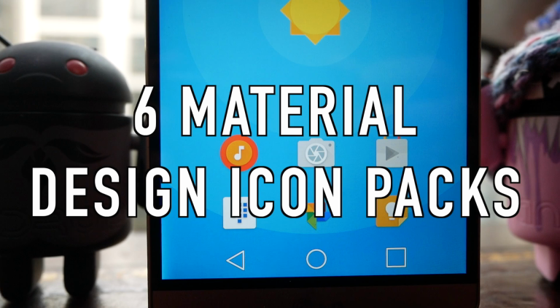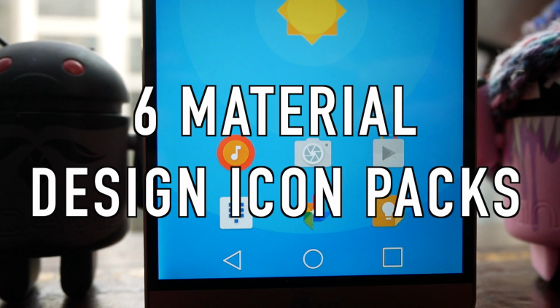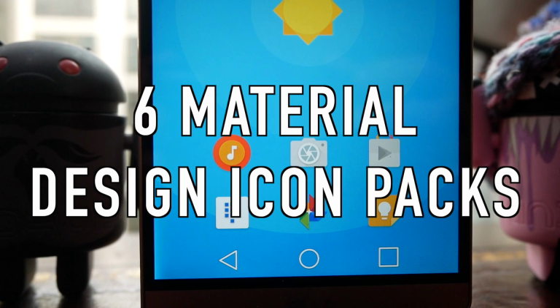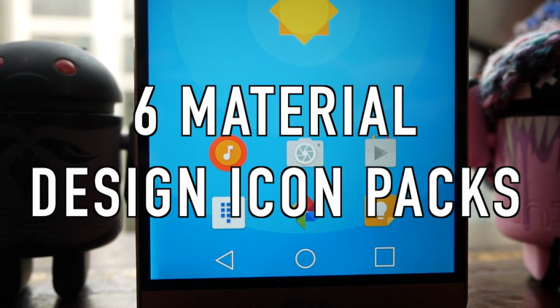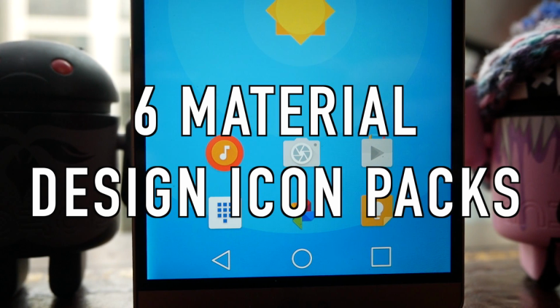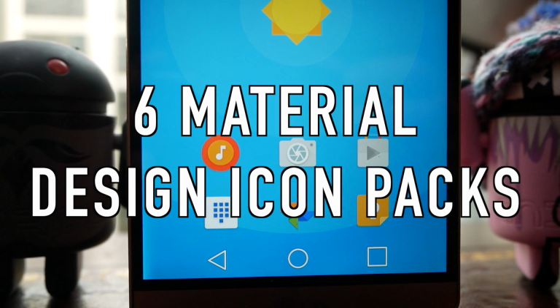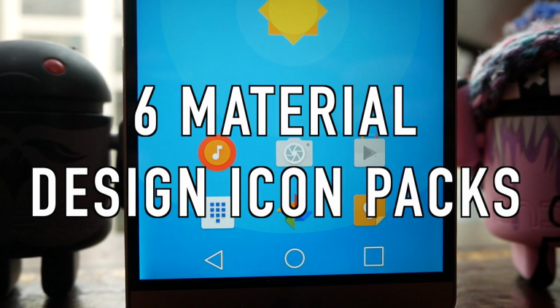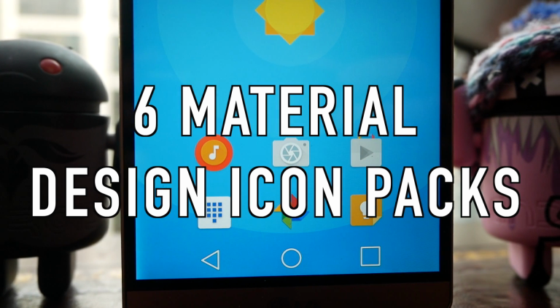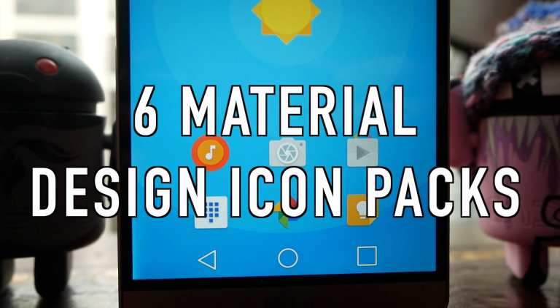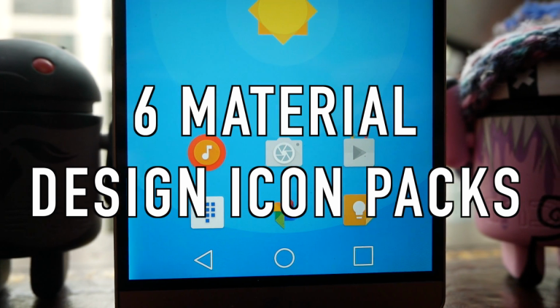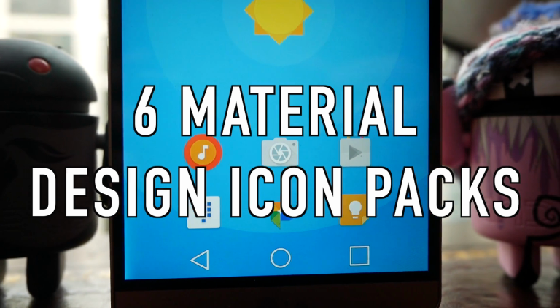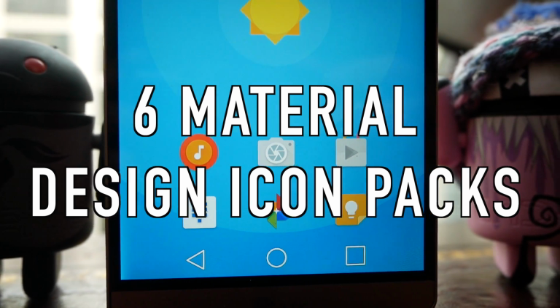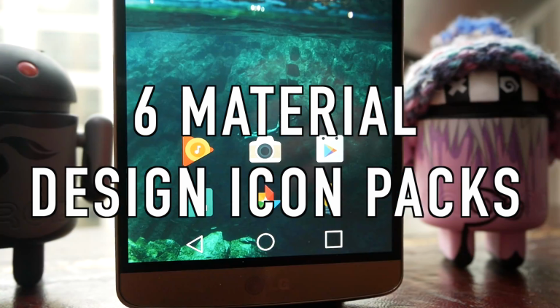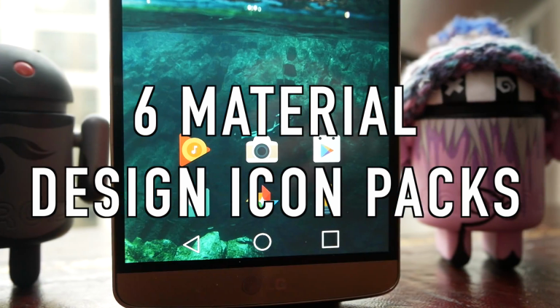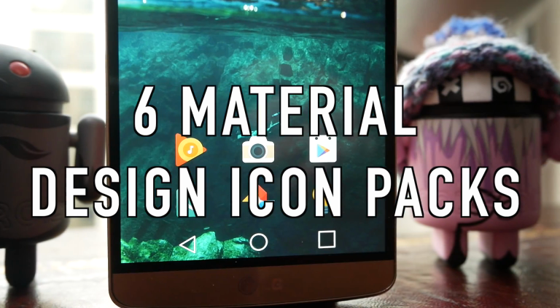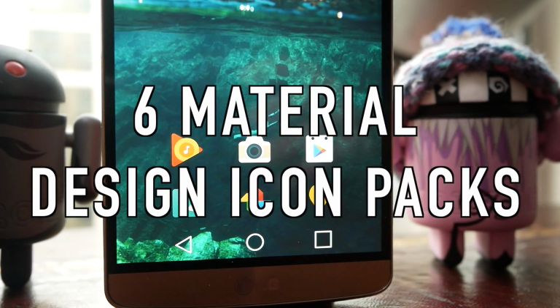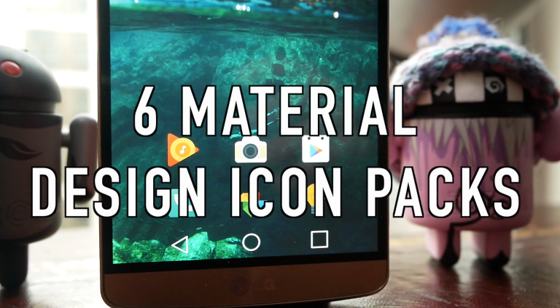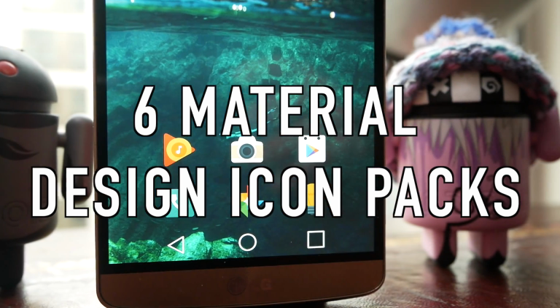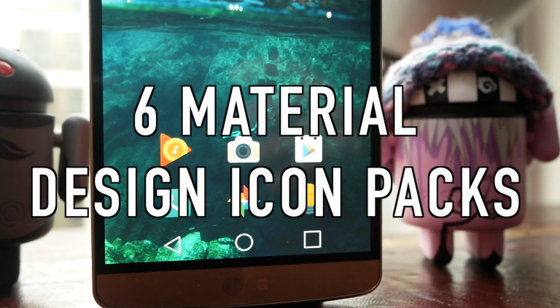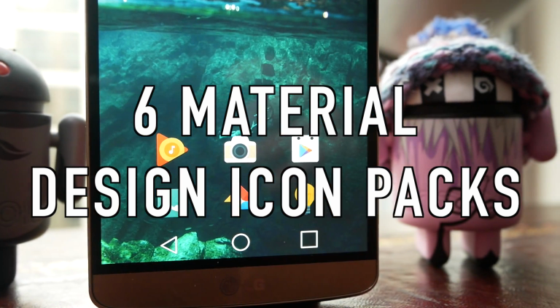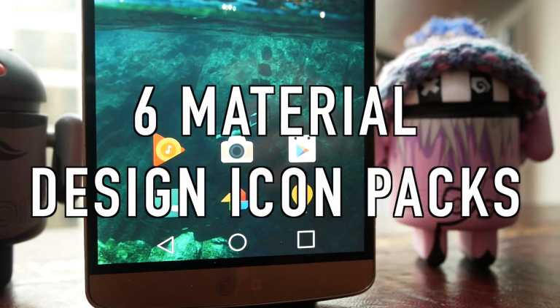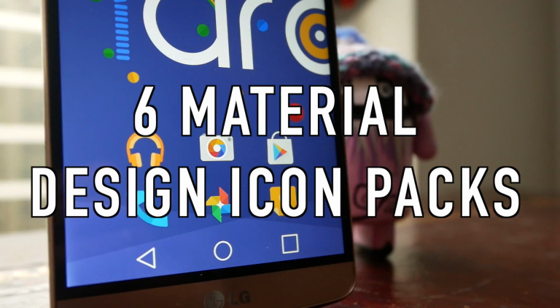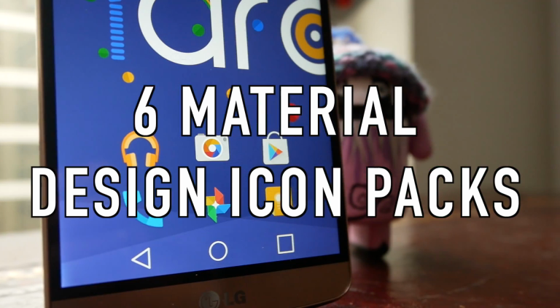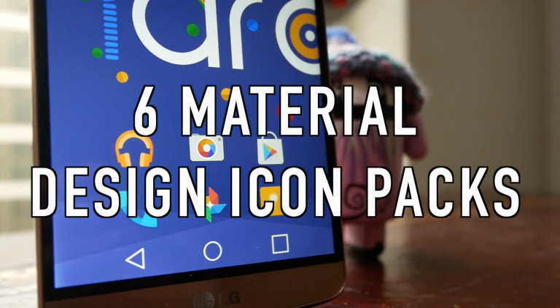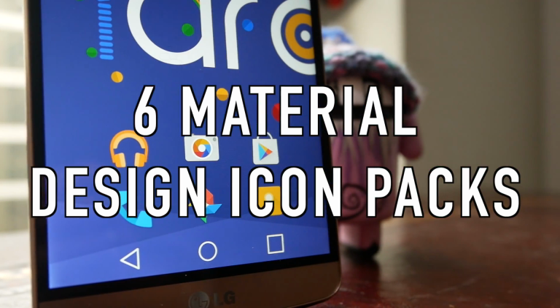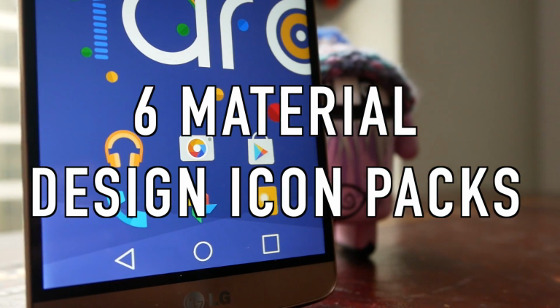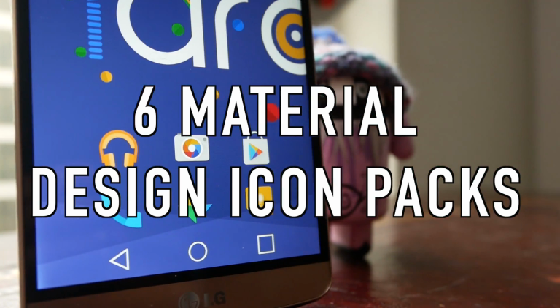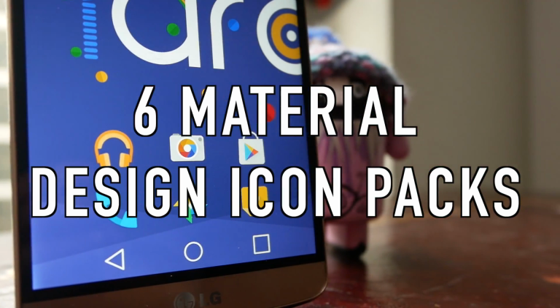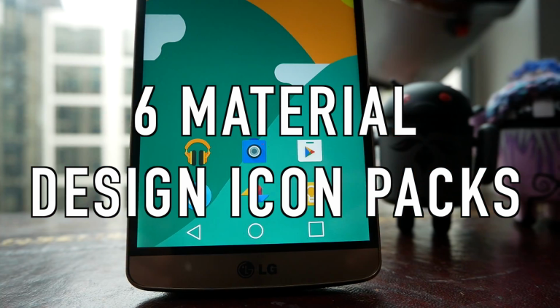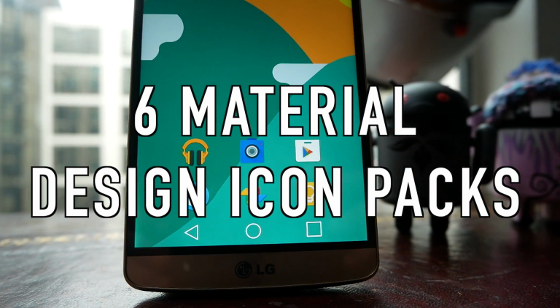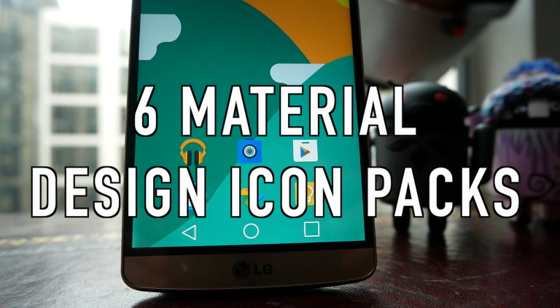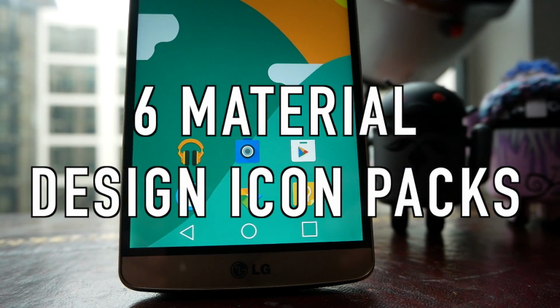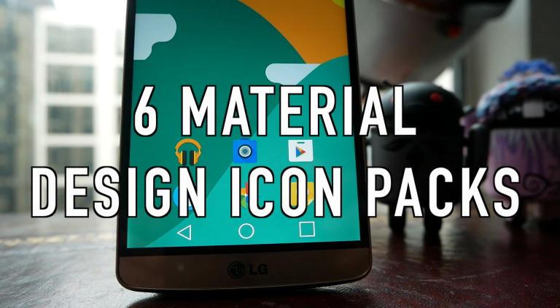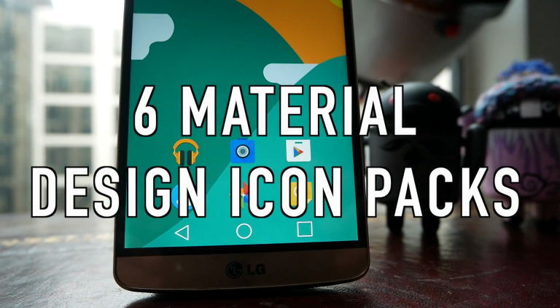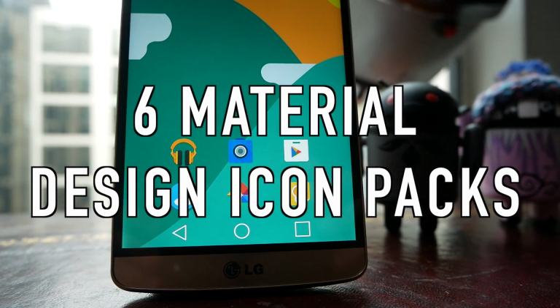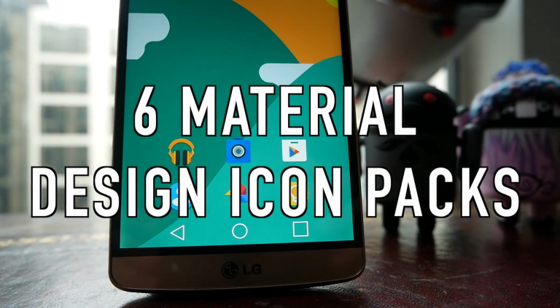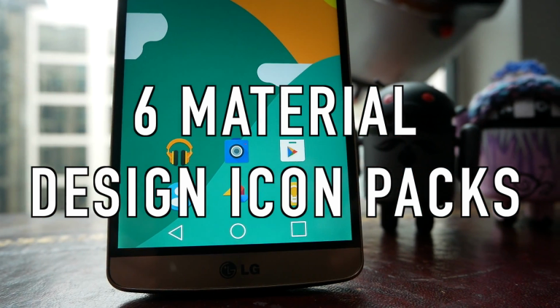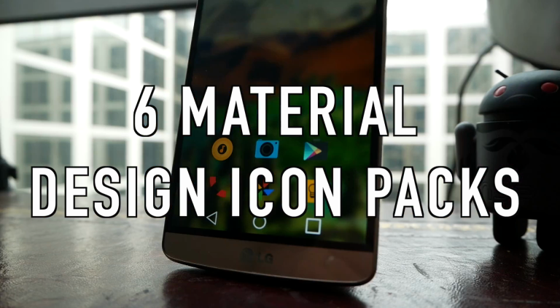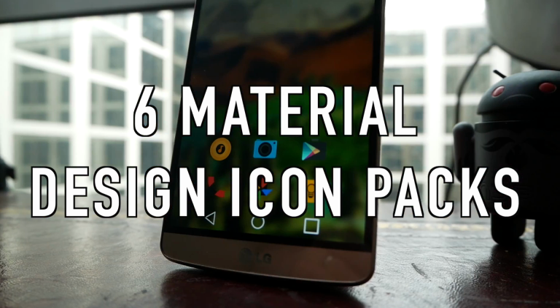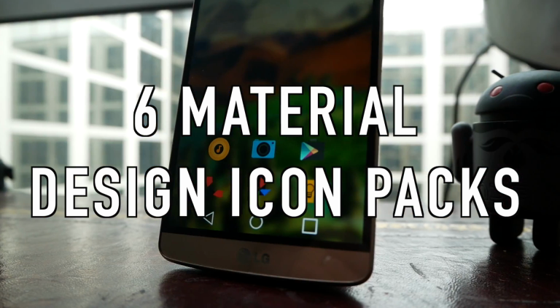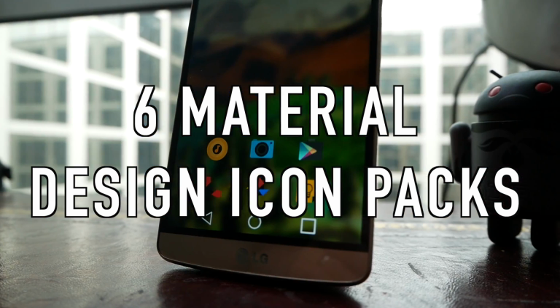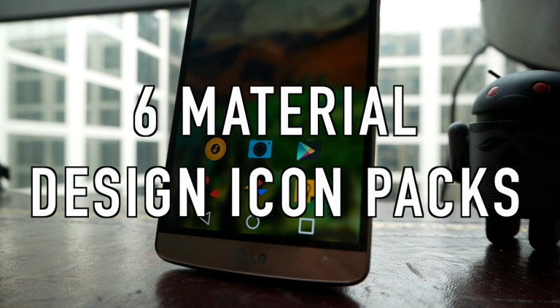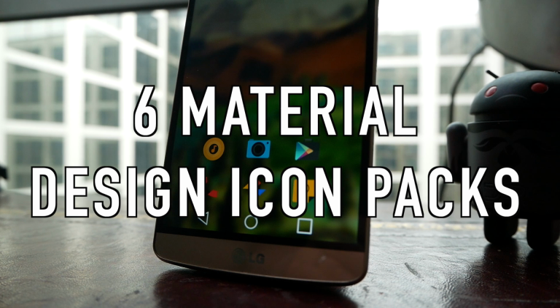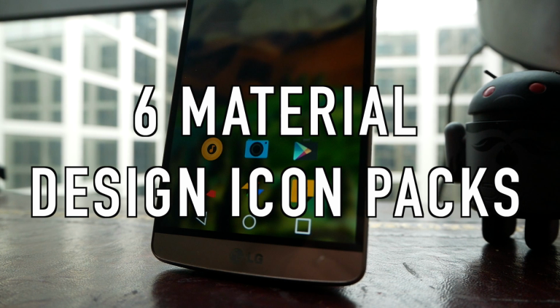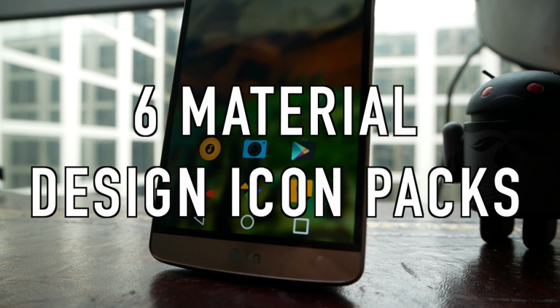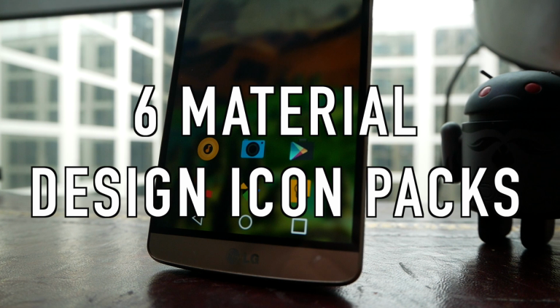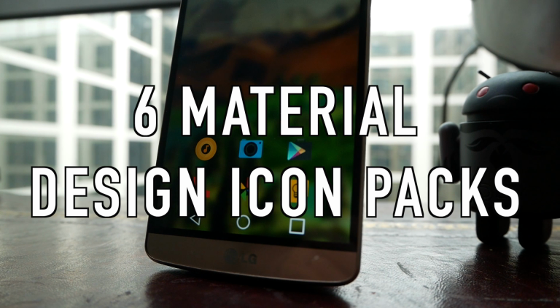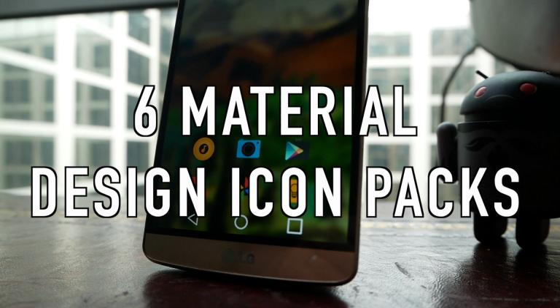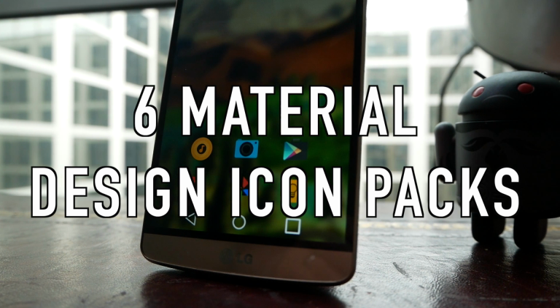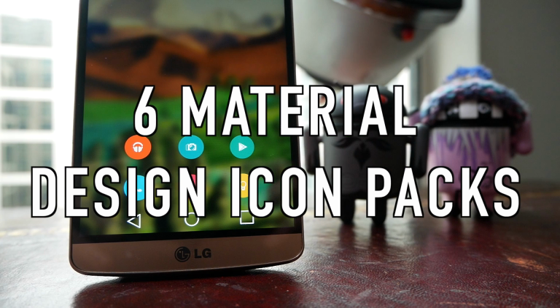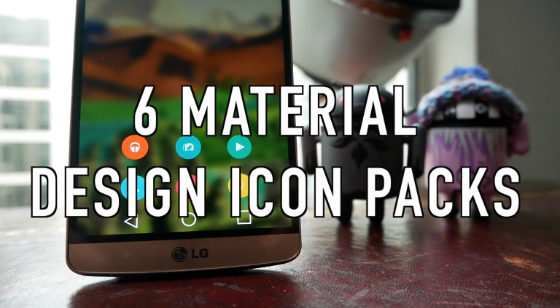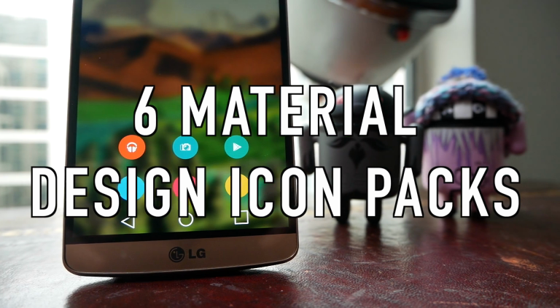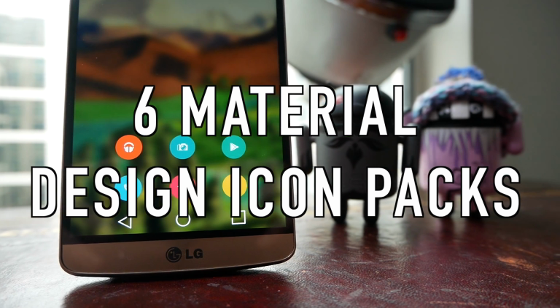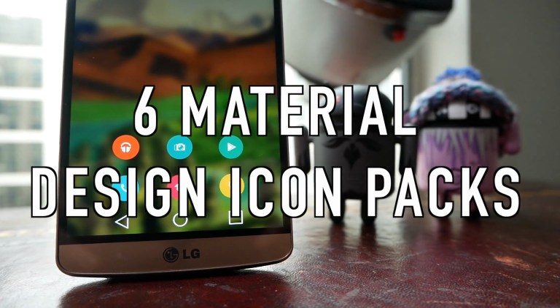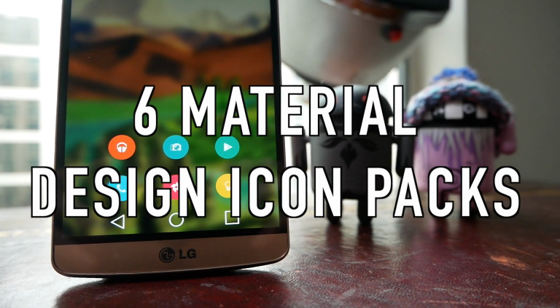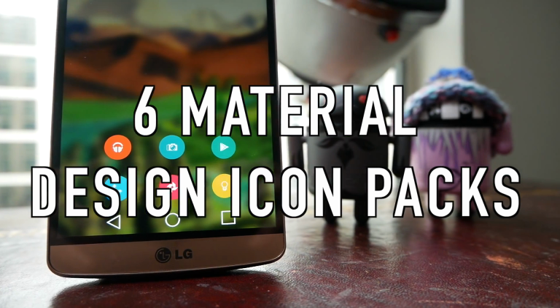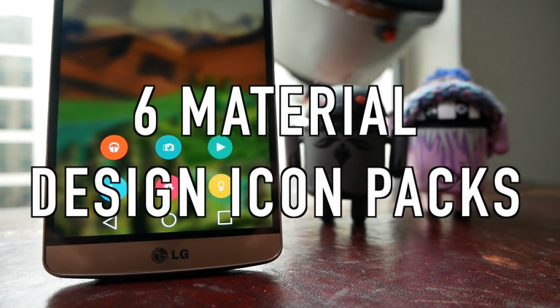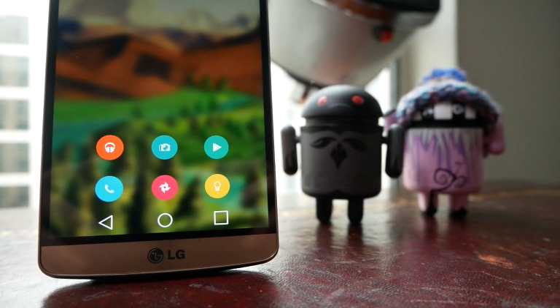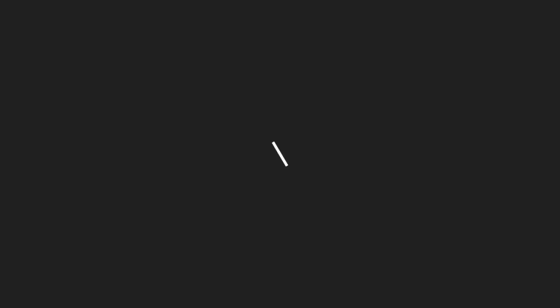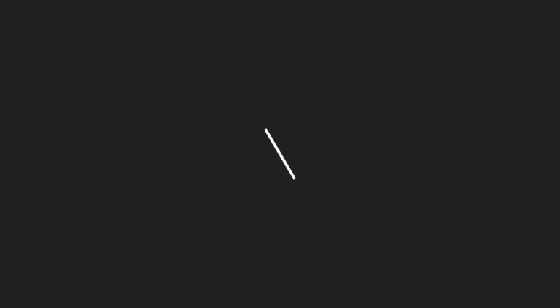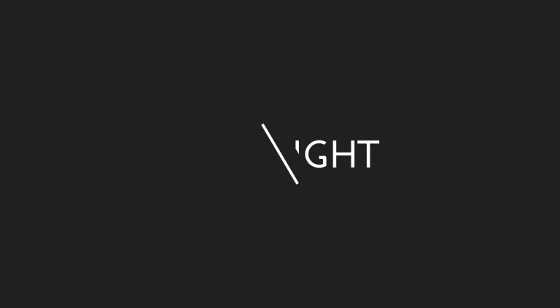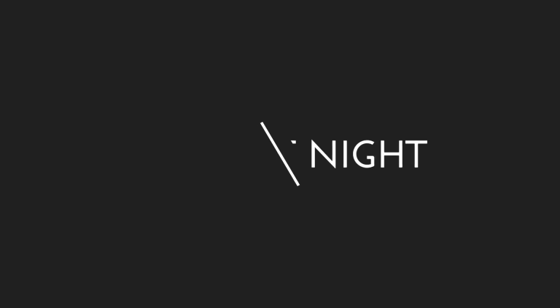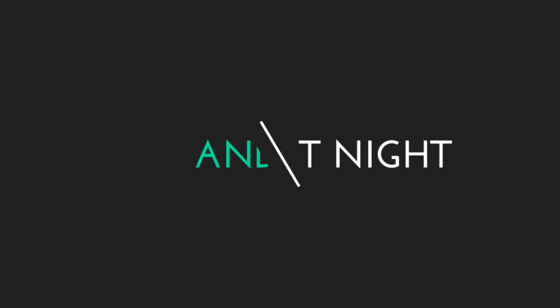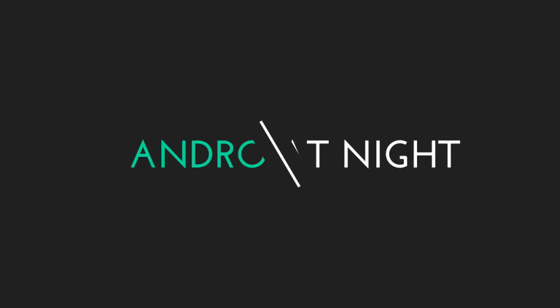What's up guys, this is Steve for Android at Night and today I'm going to be showing you six material design icon packs, so sit back, relax and enjoy the video.